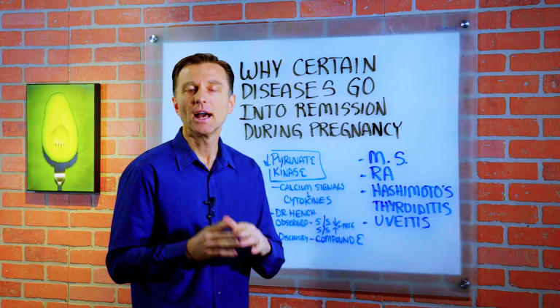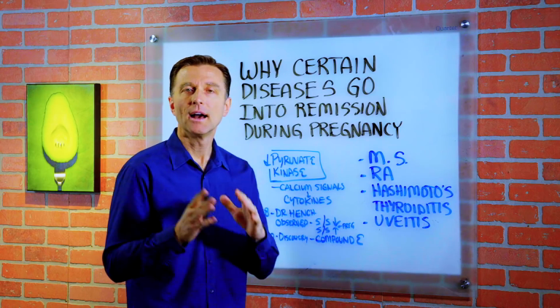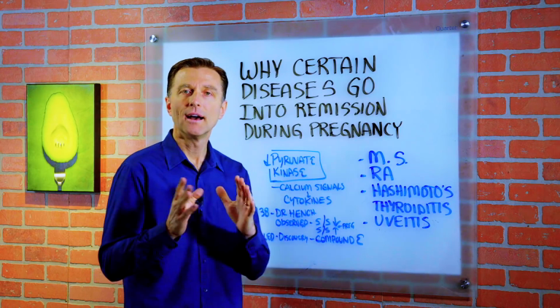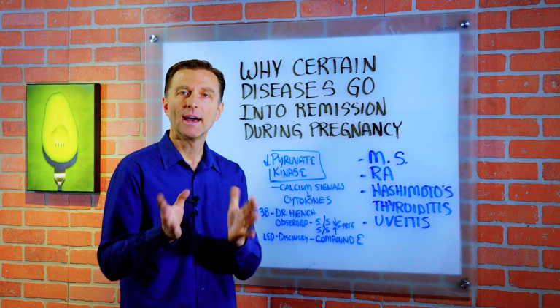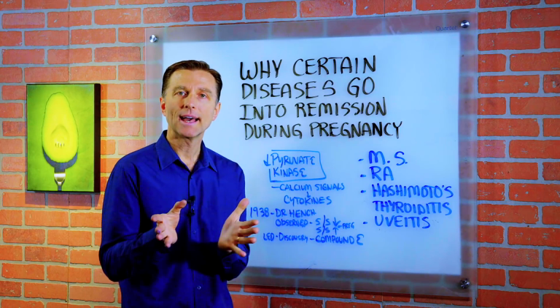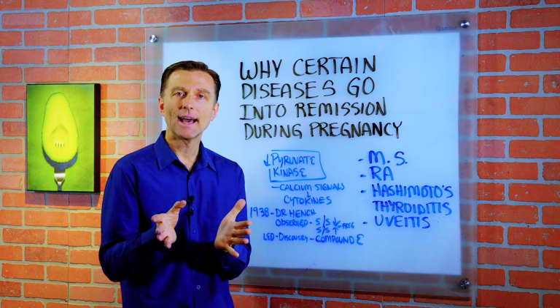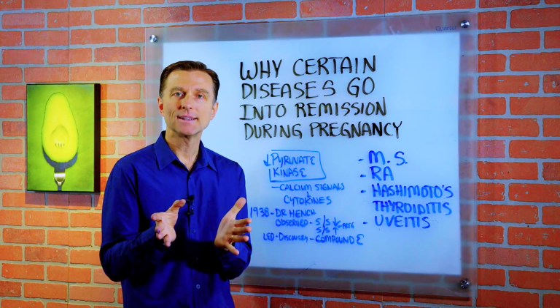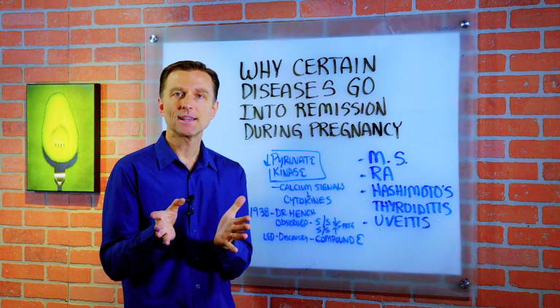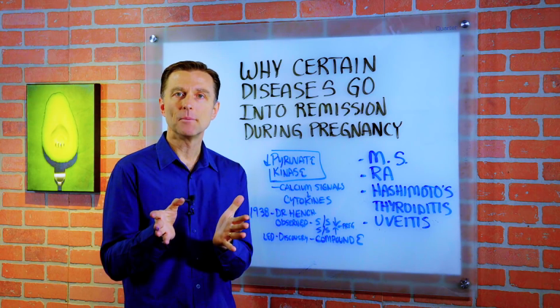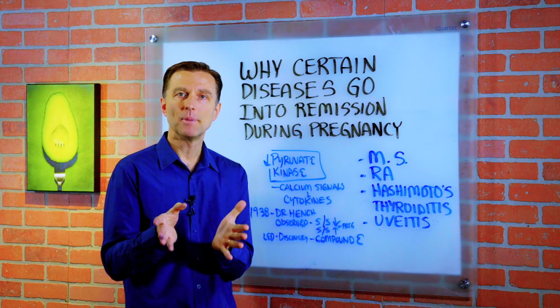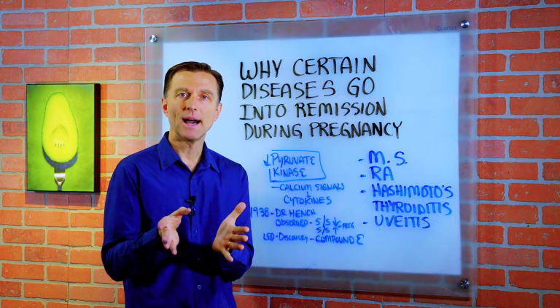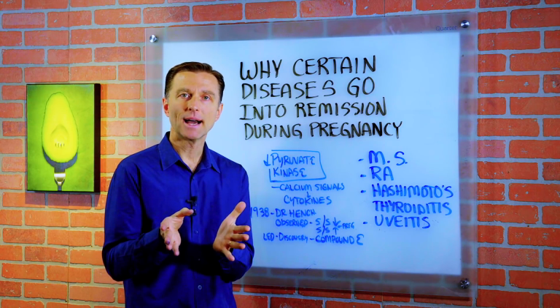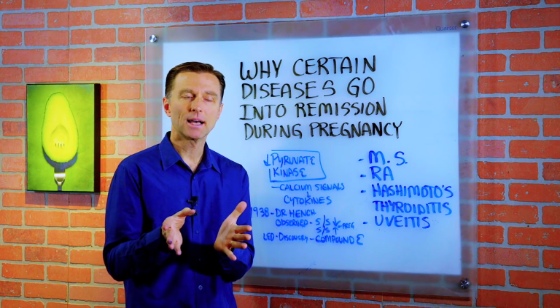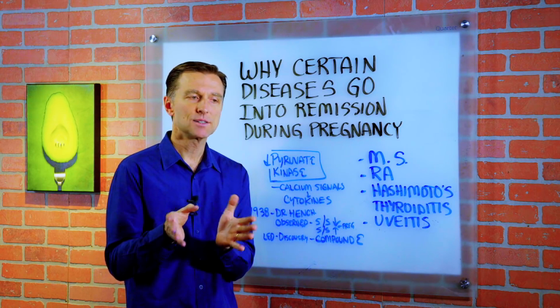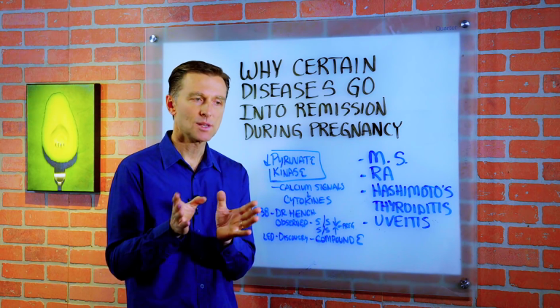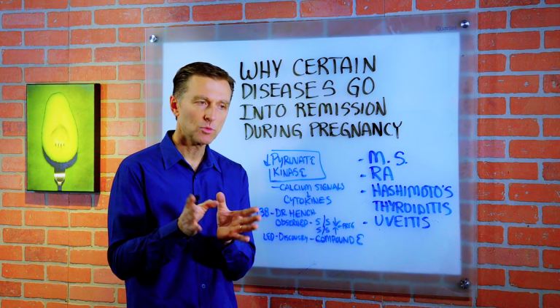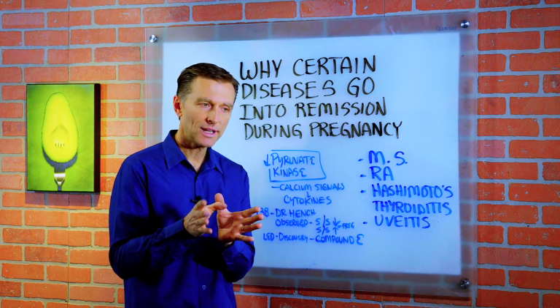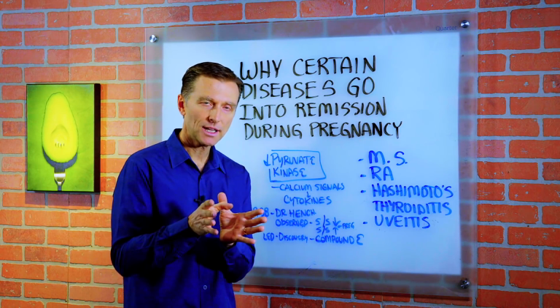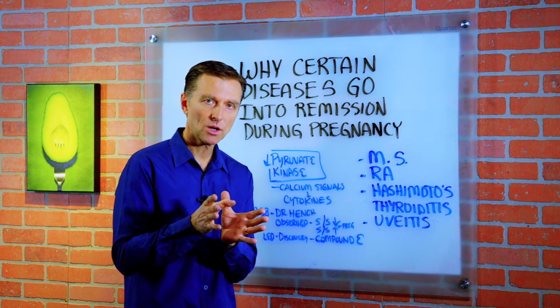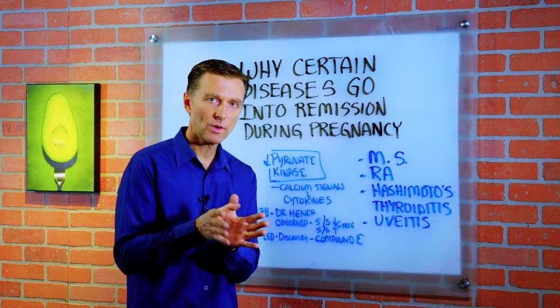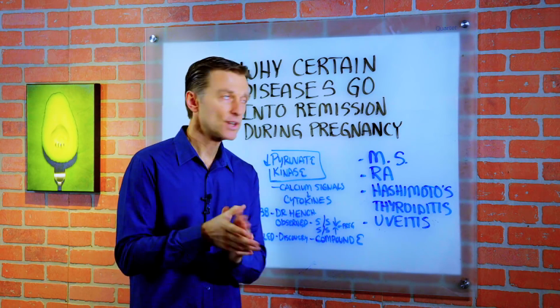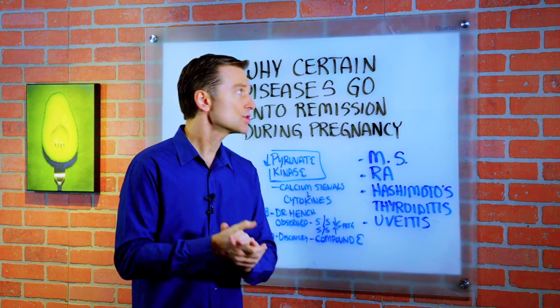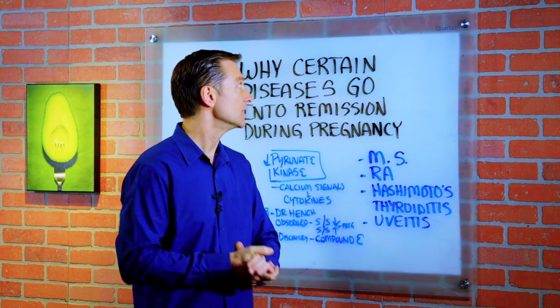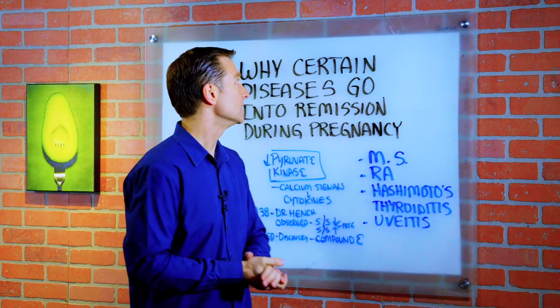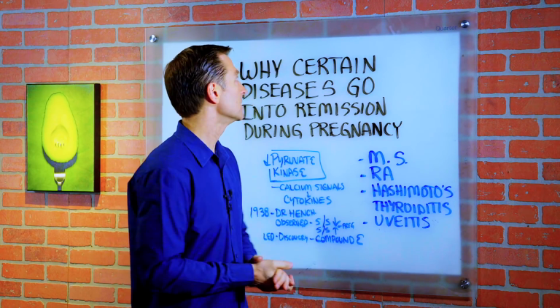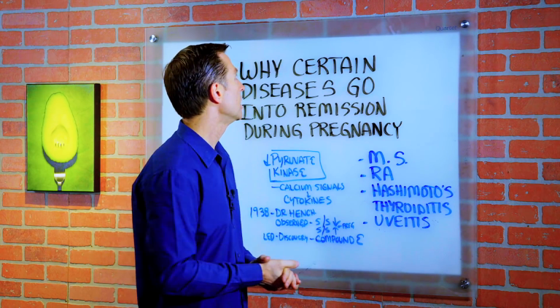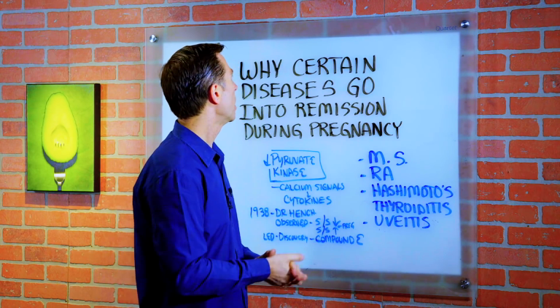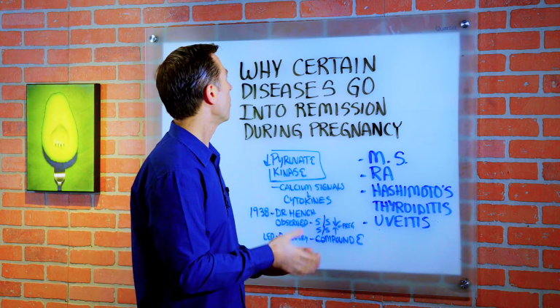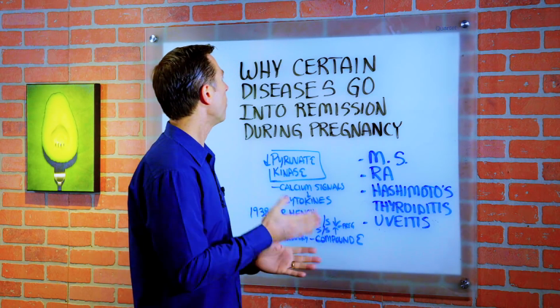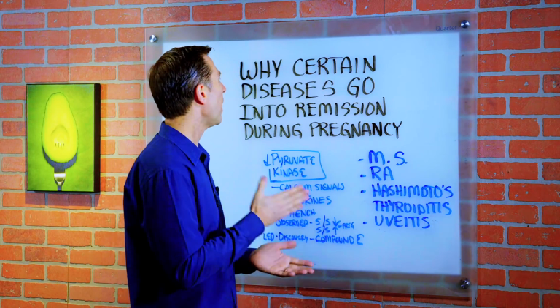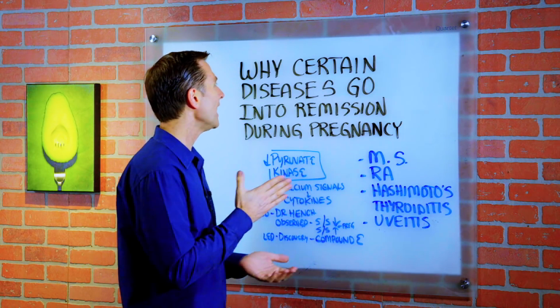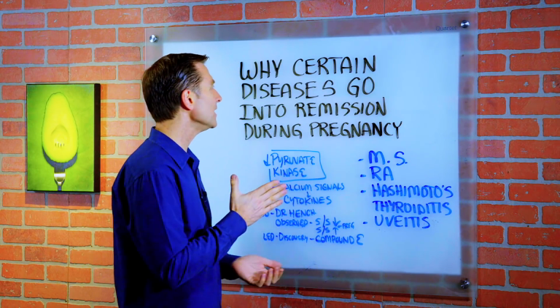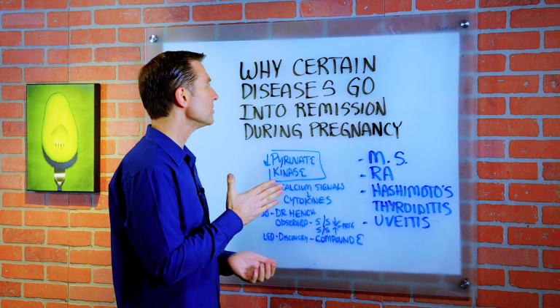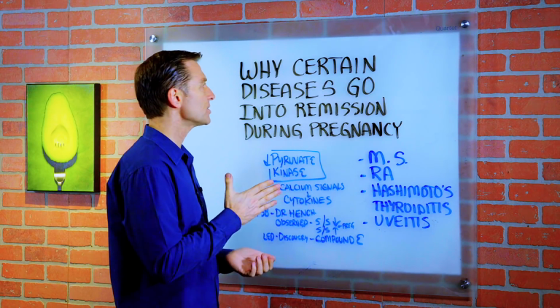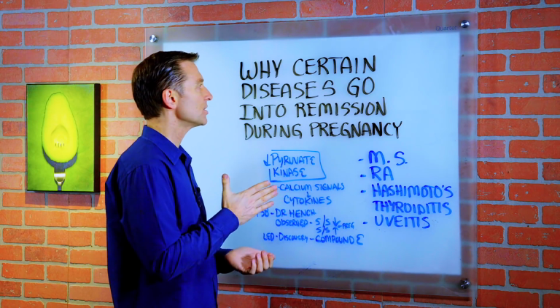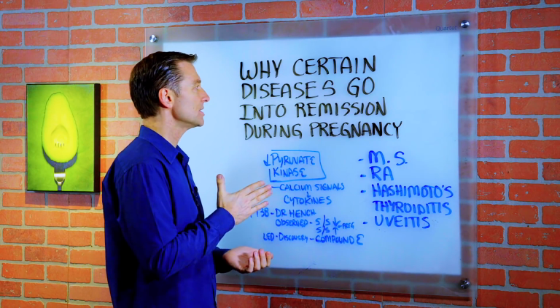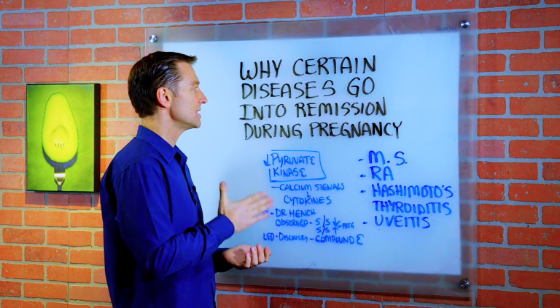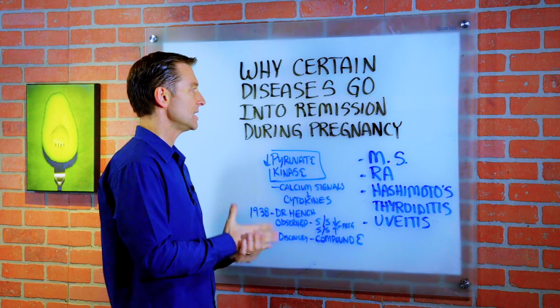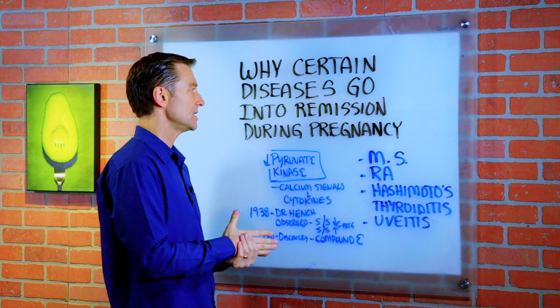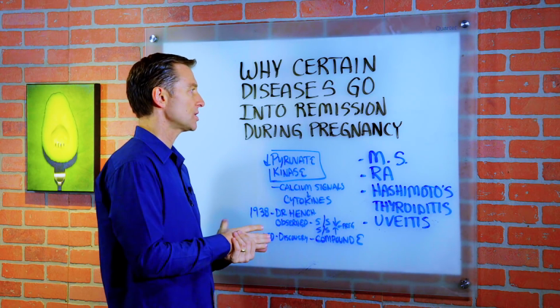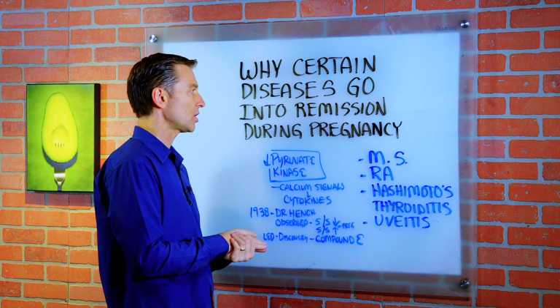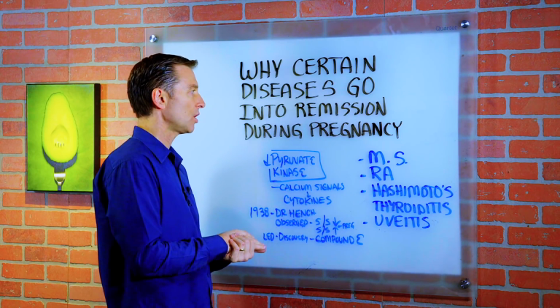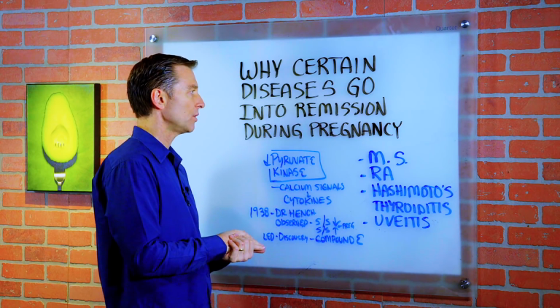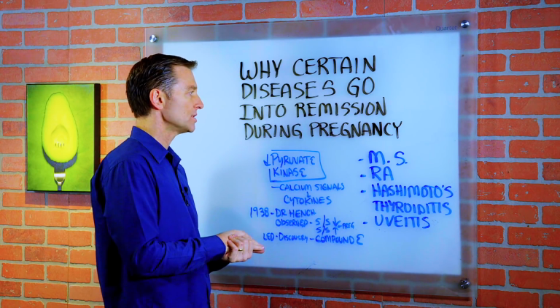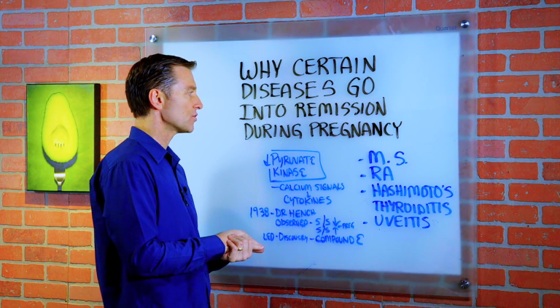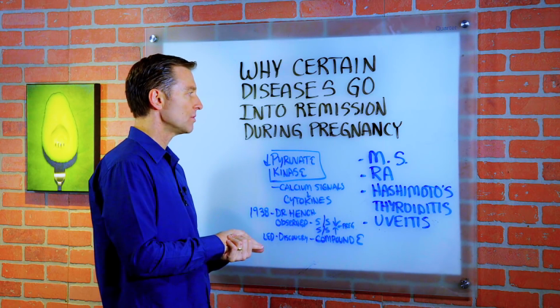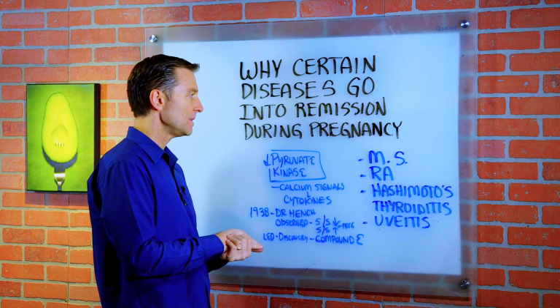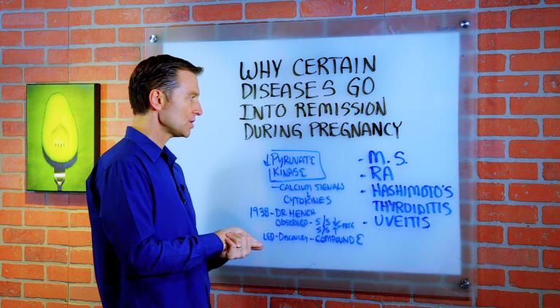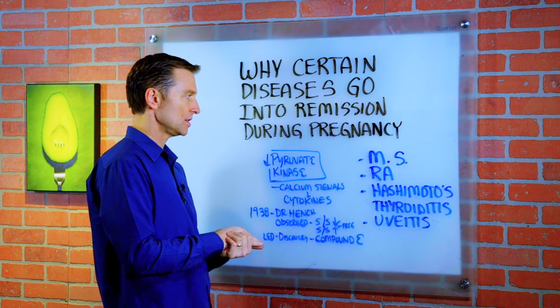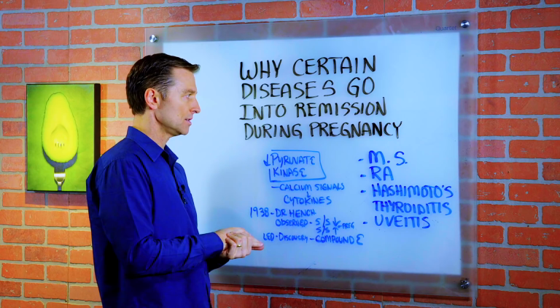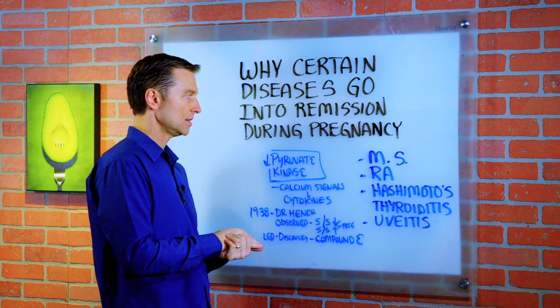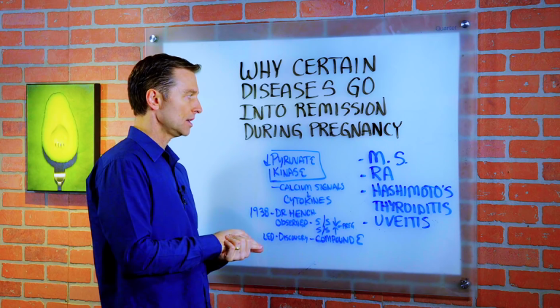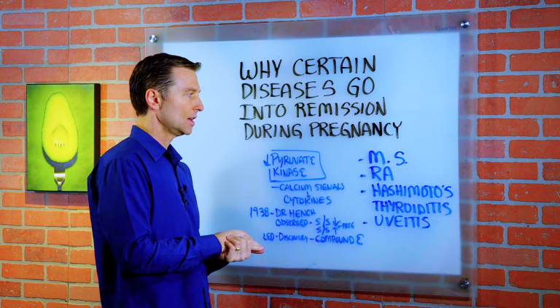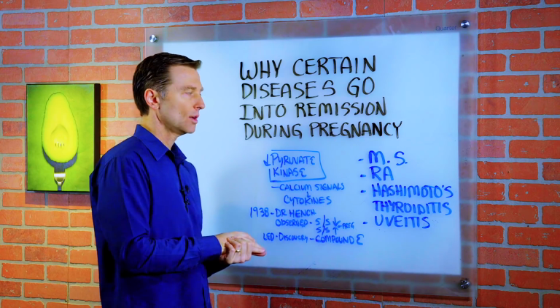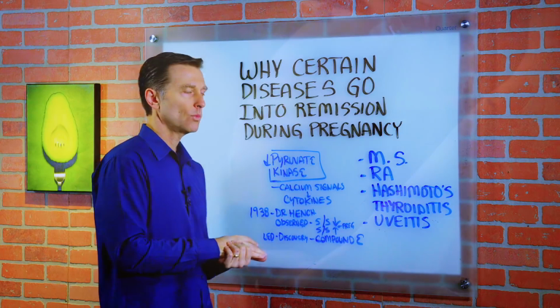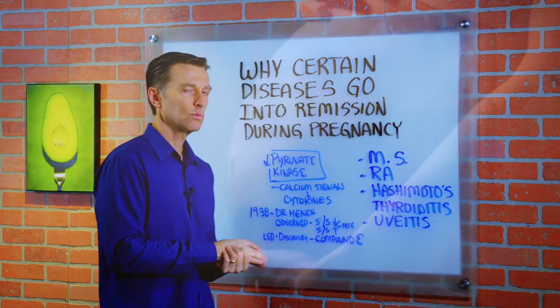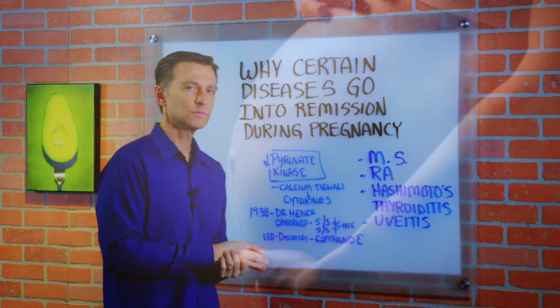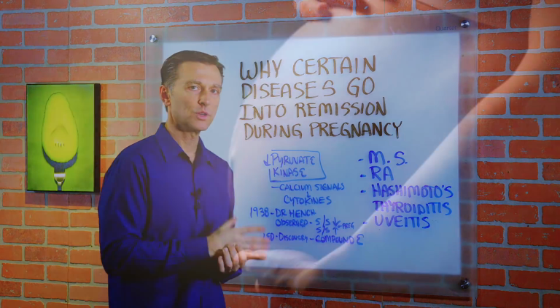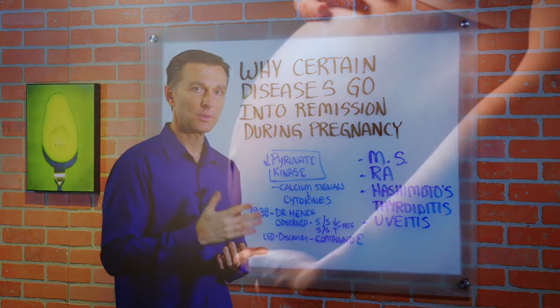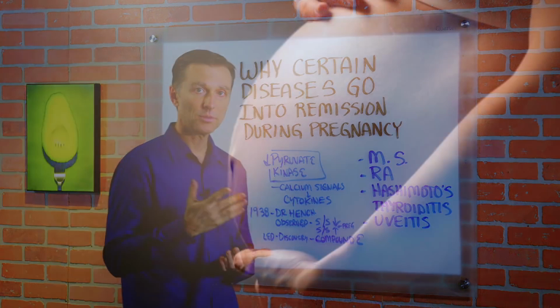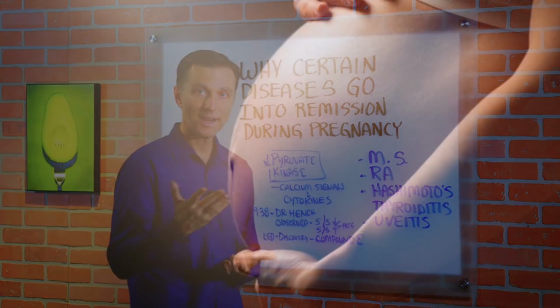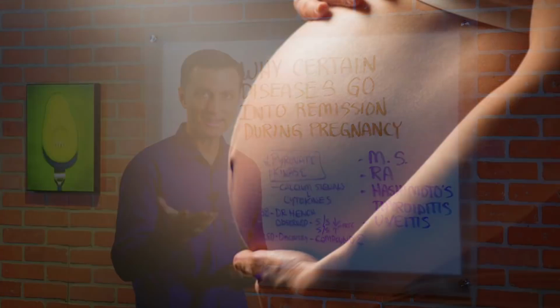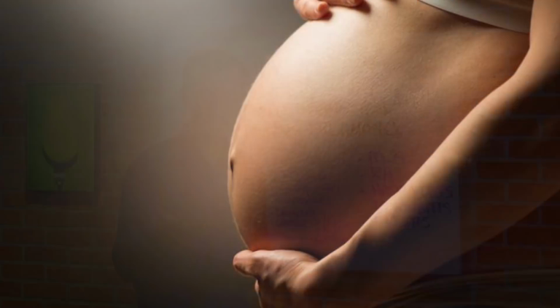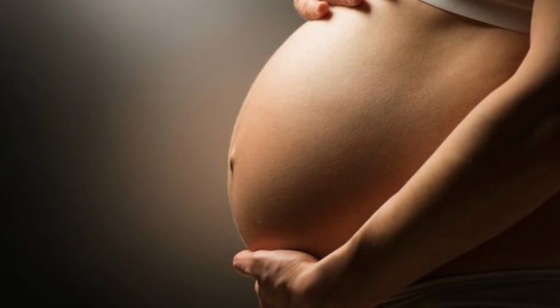Hey guys, I'm back. Someone had a question: why do certain diseases go into remission during pregnancy?